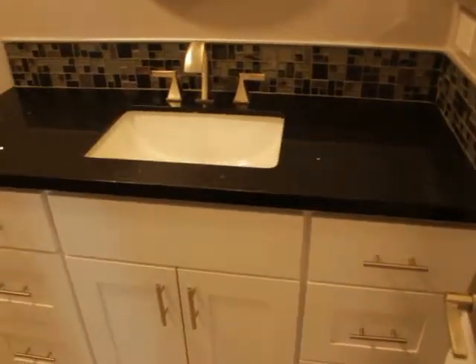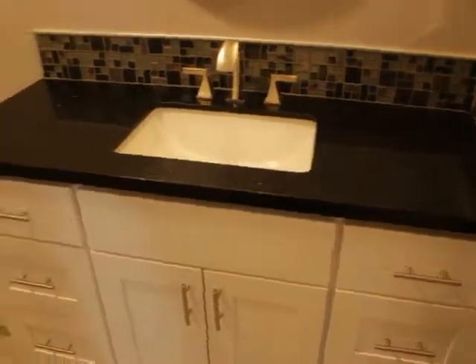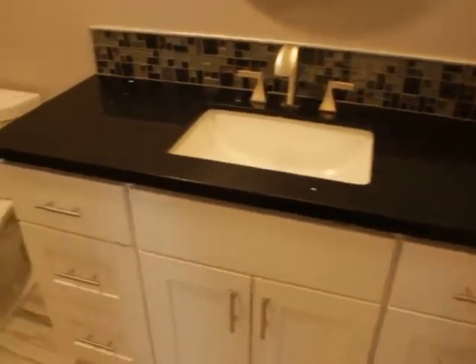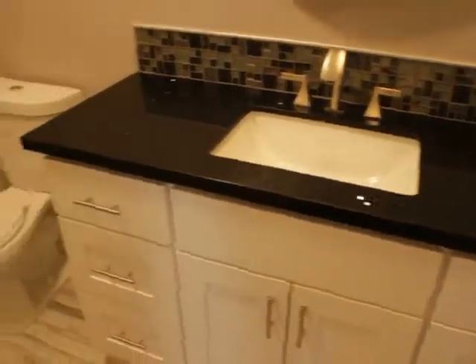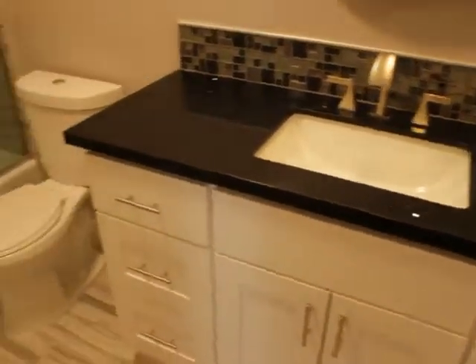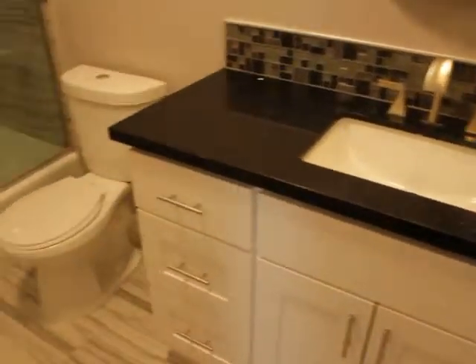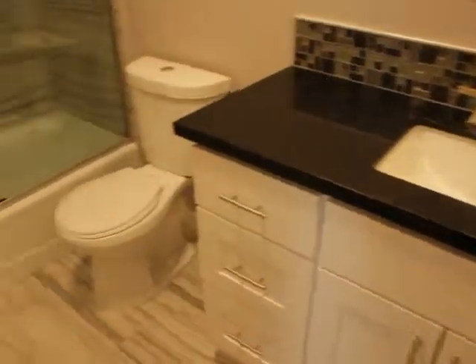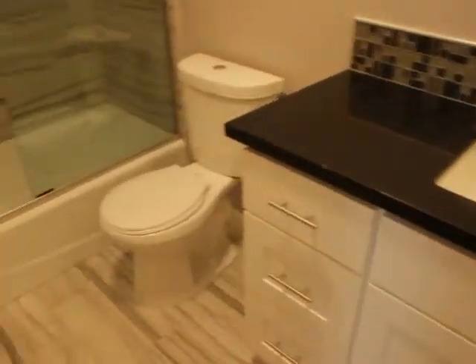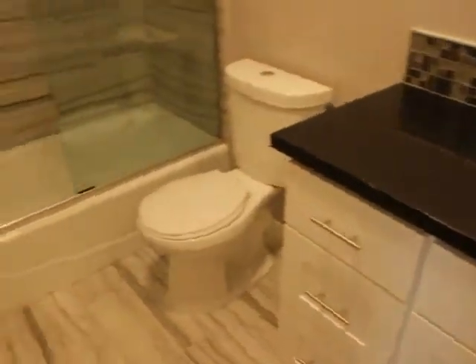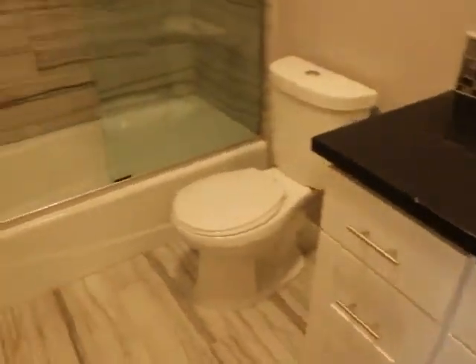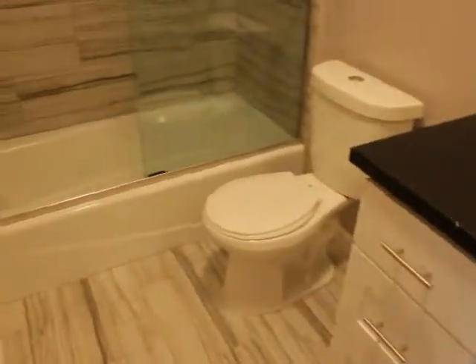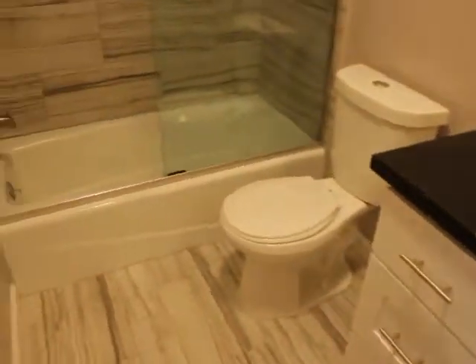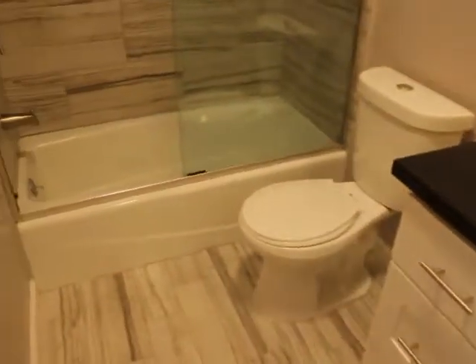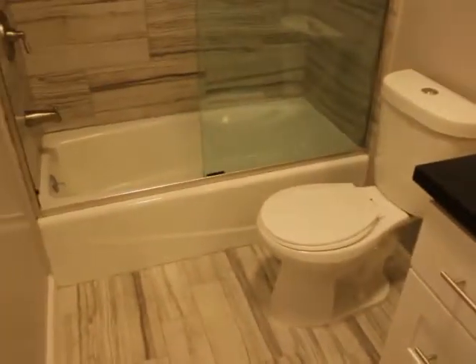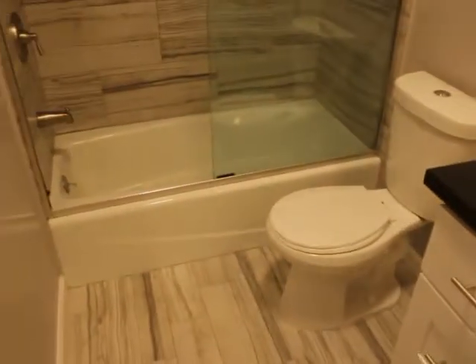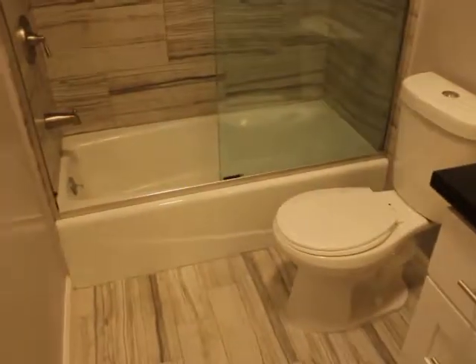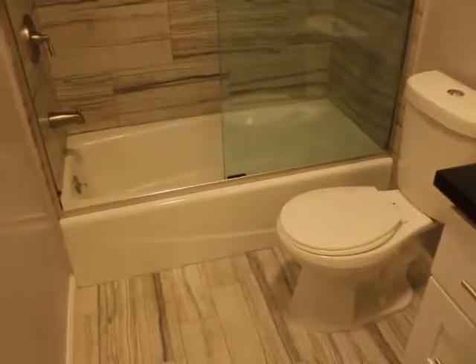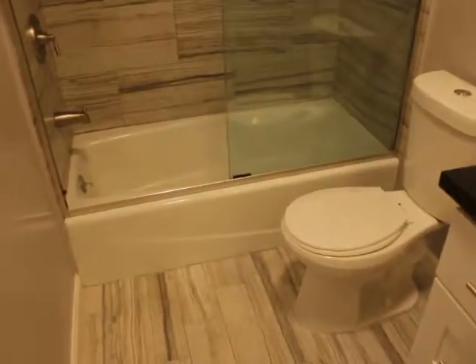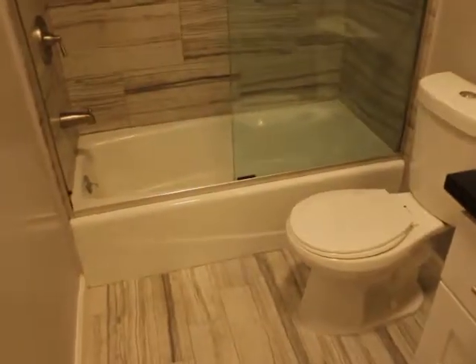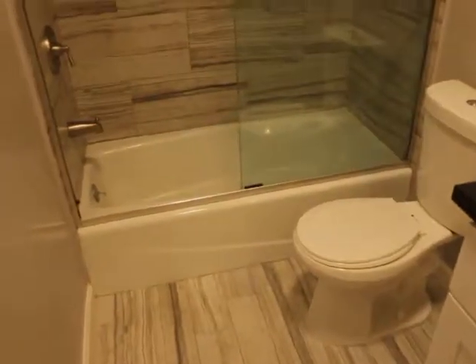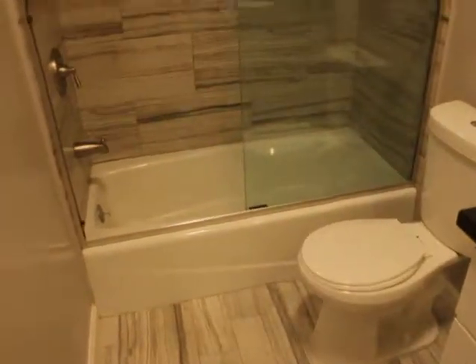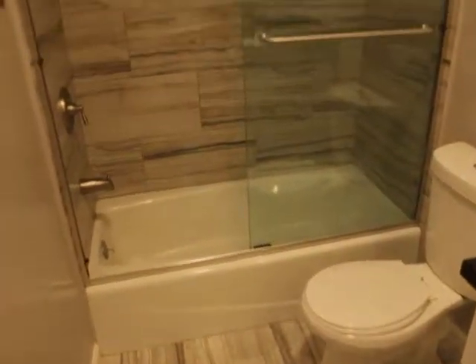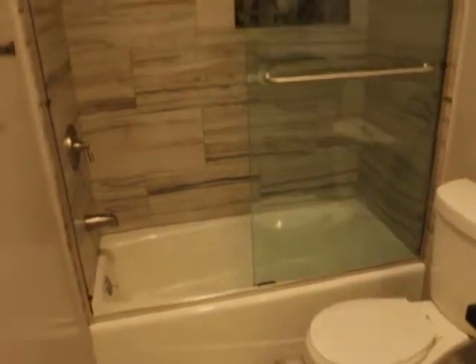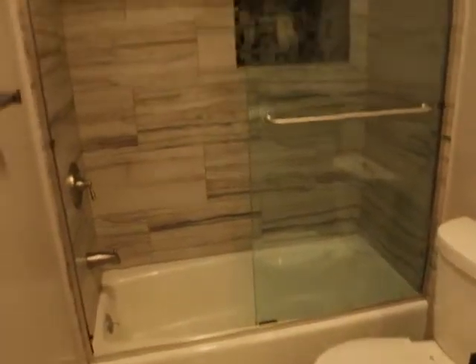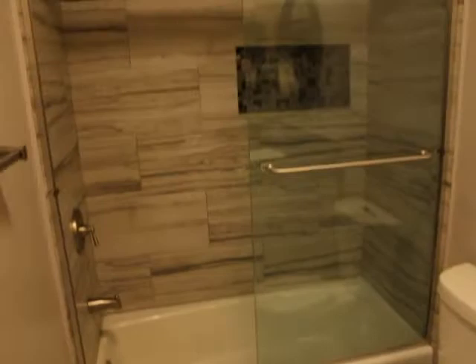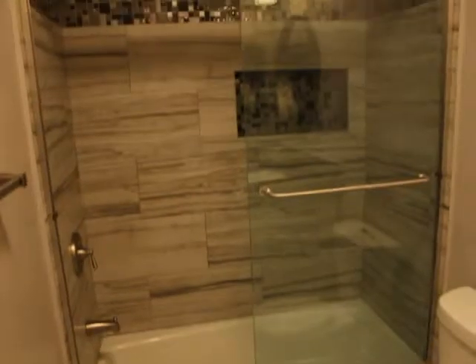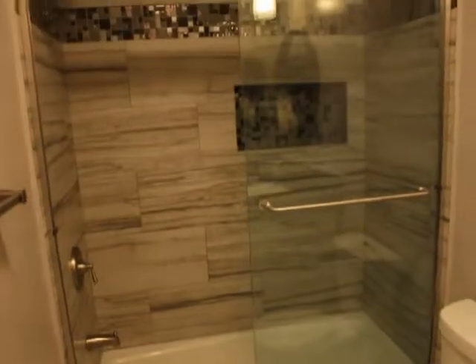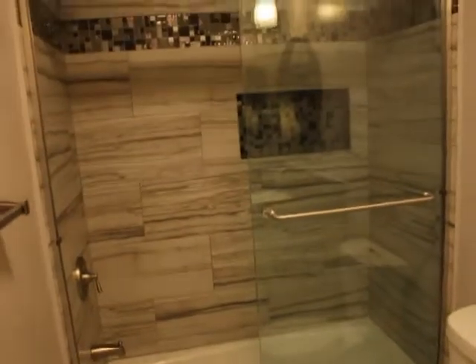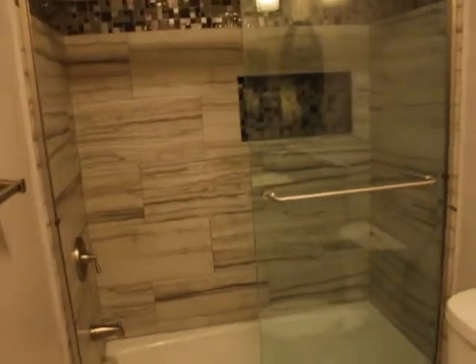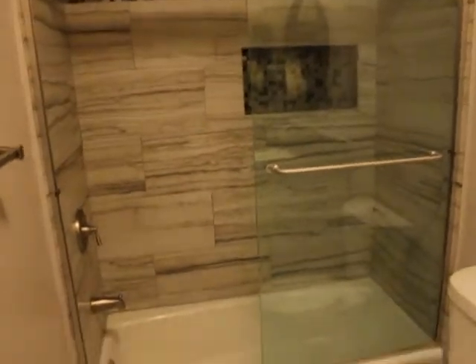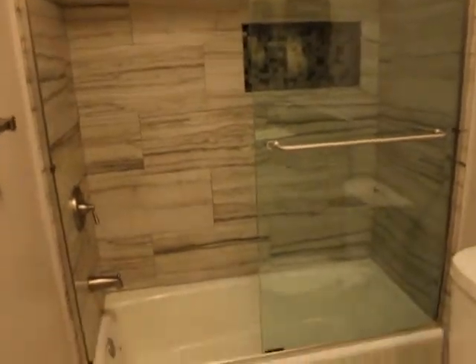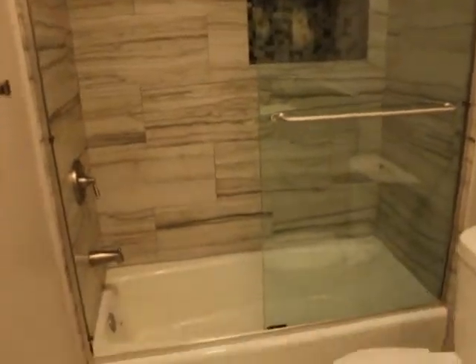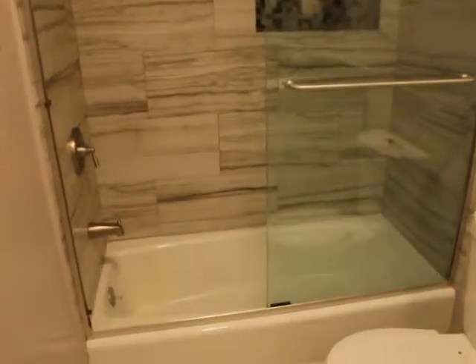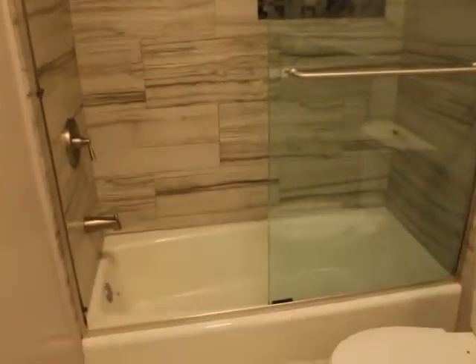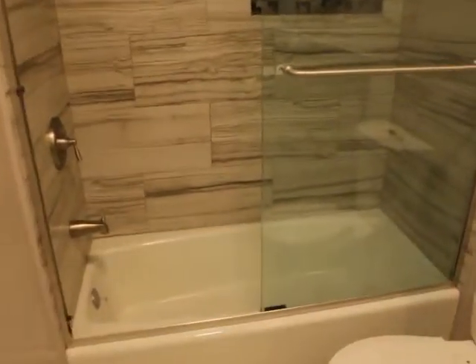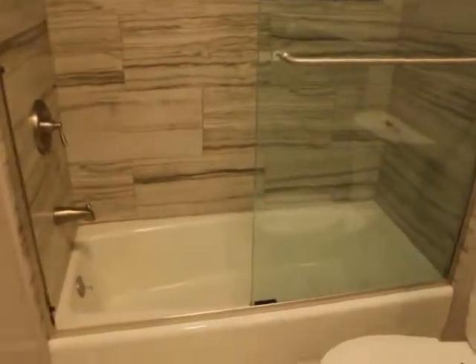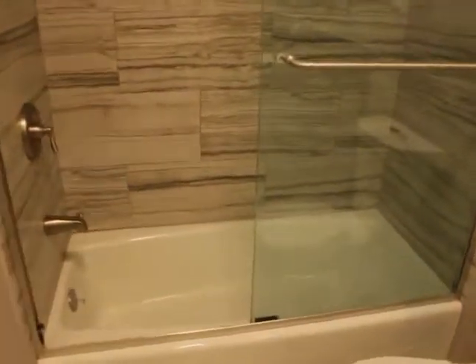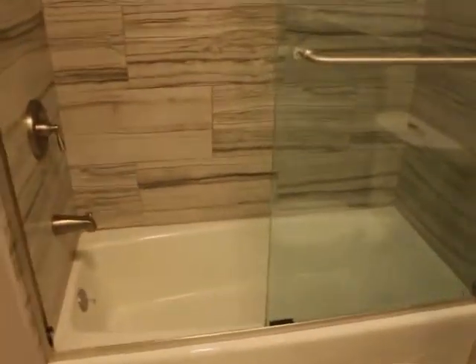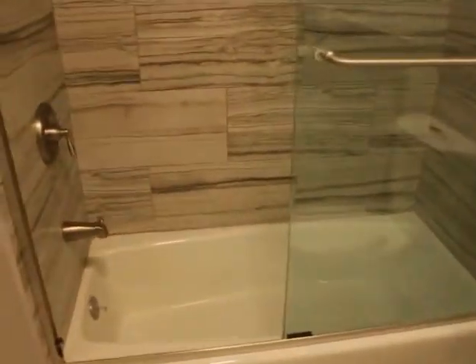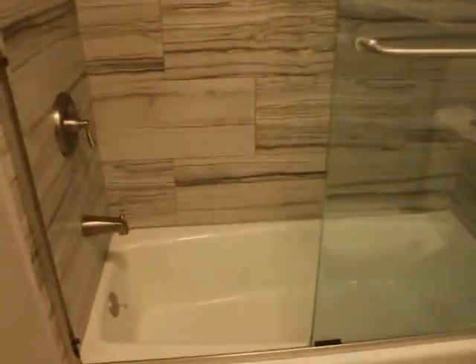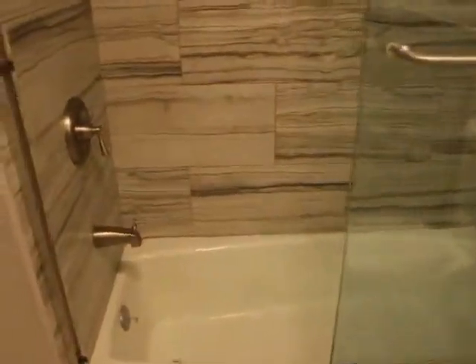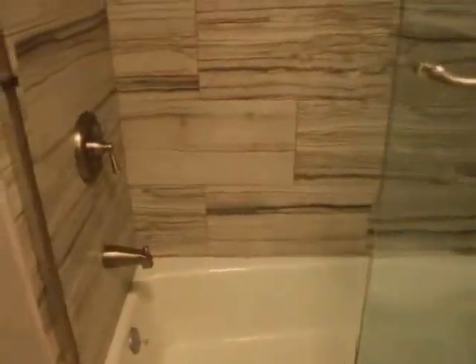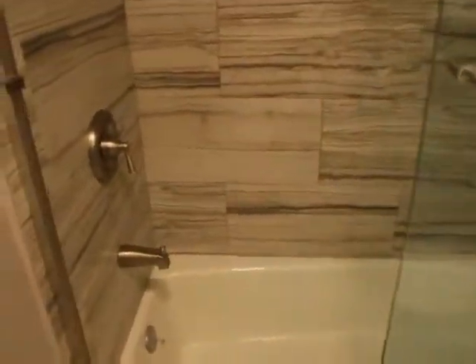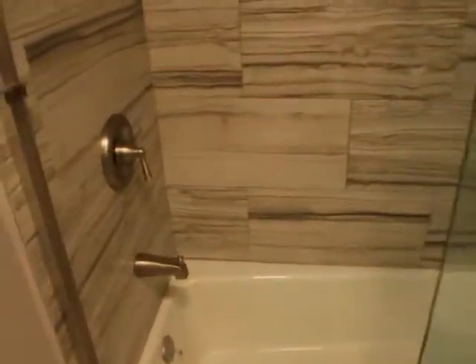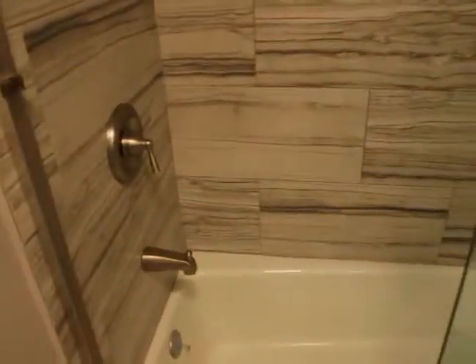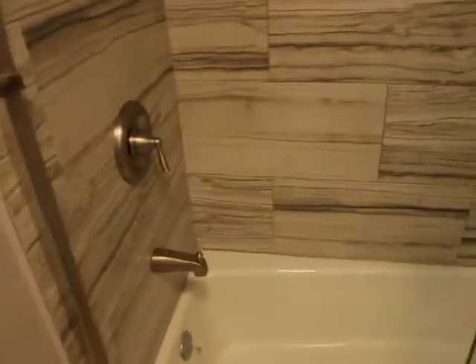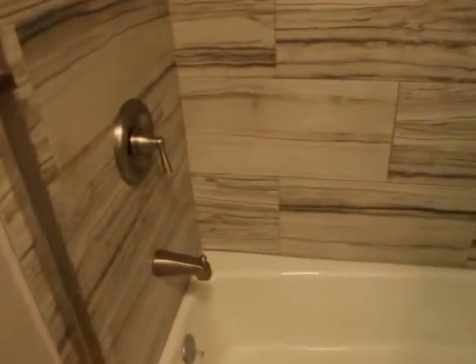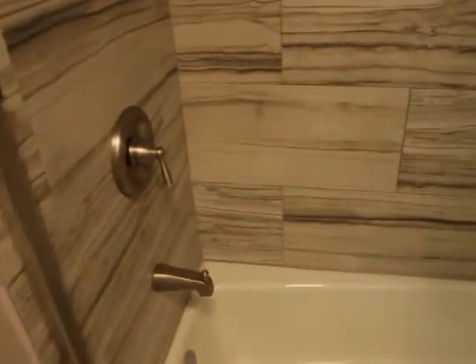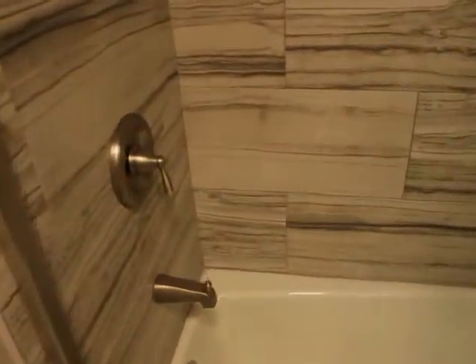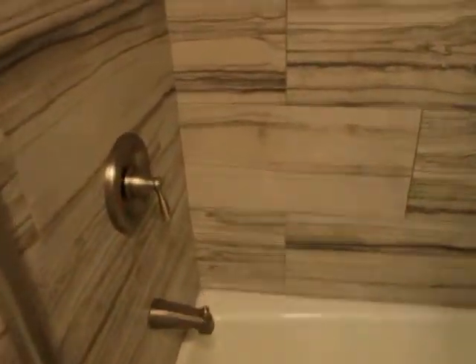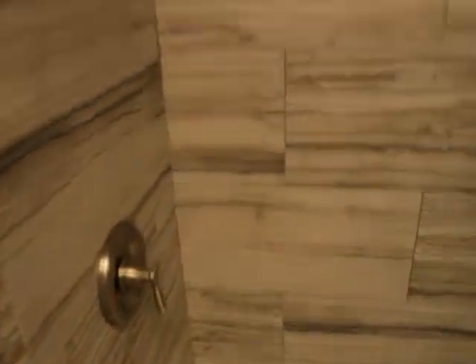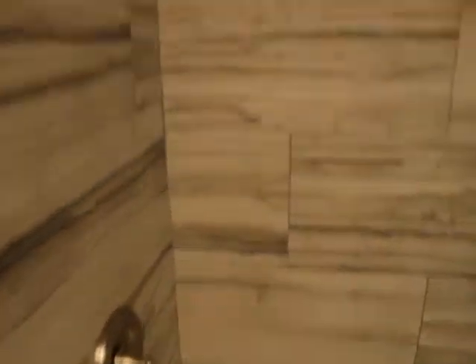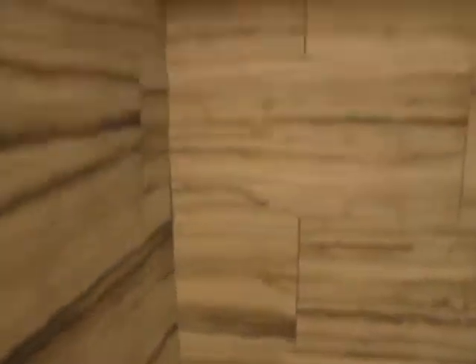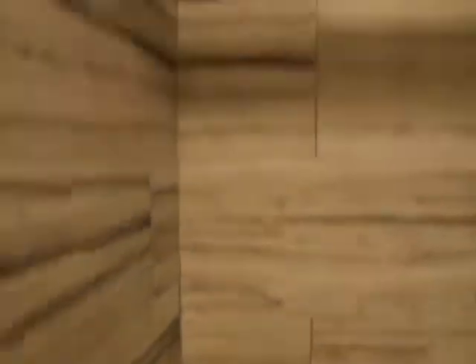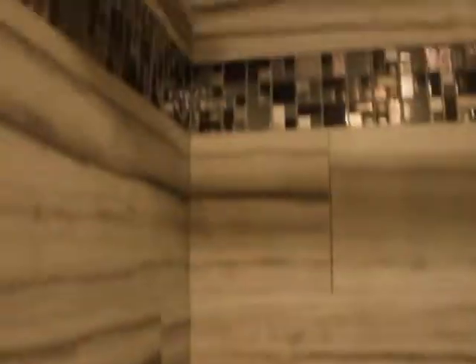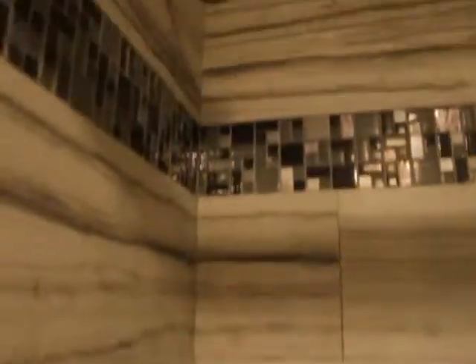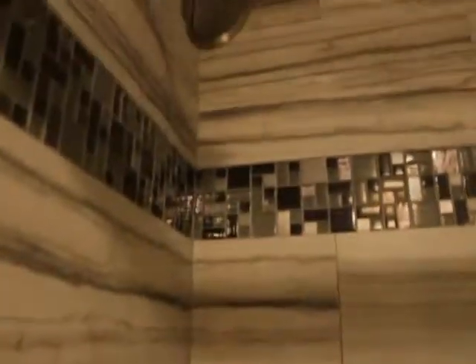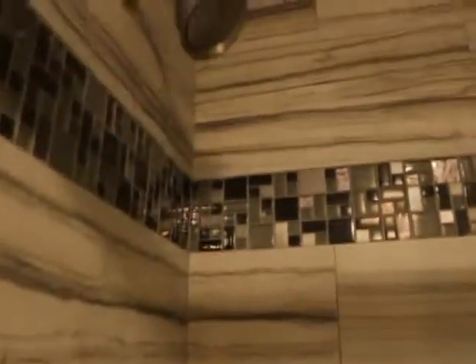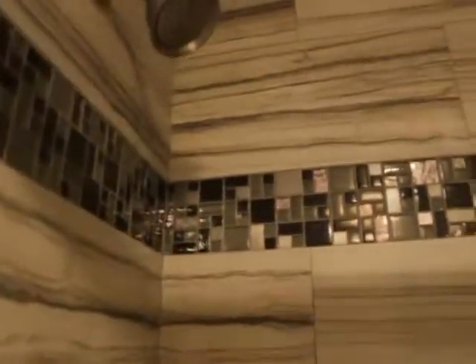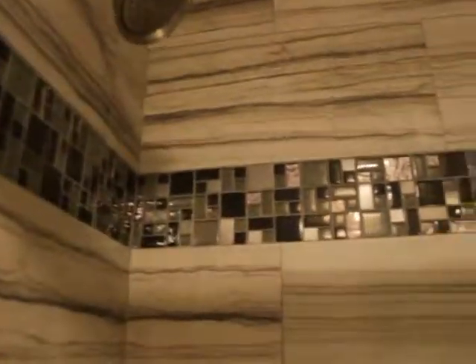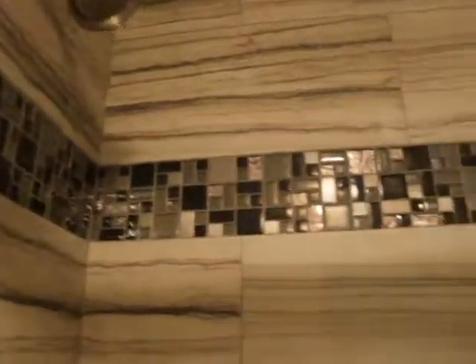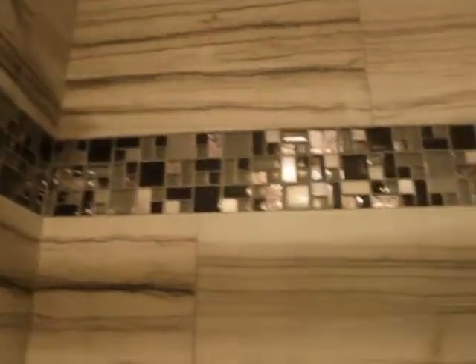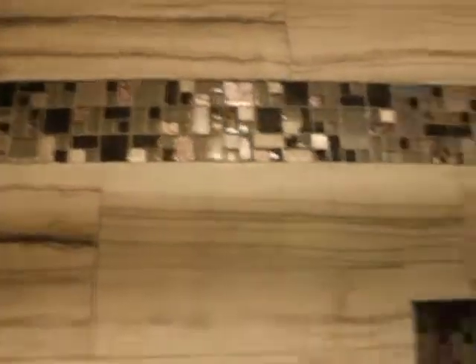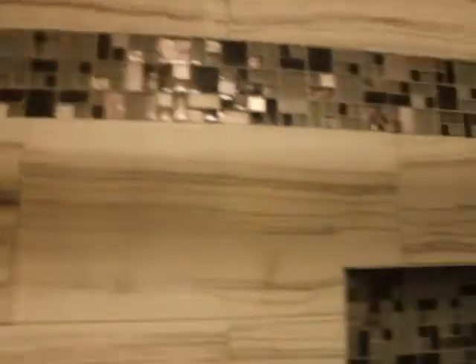Gorgeous tilework. Glass lighting door. Awesome.